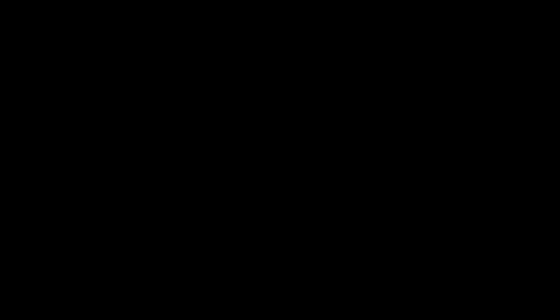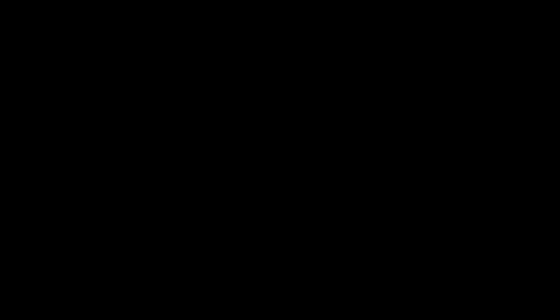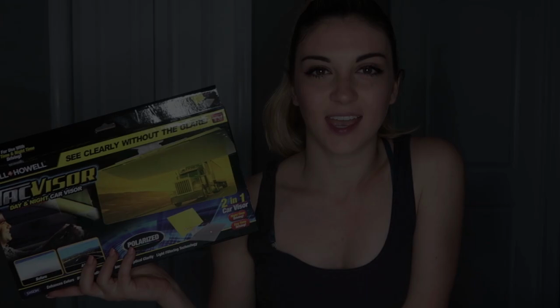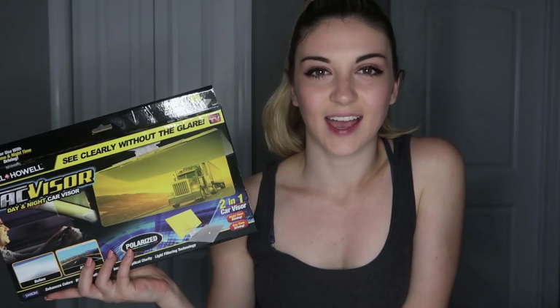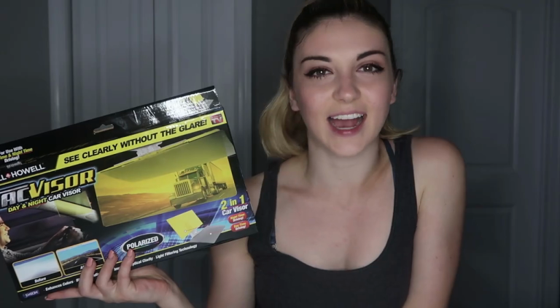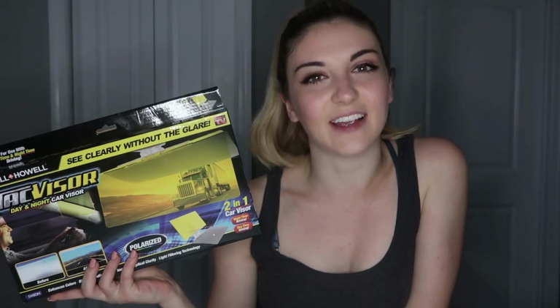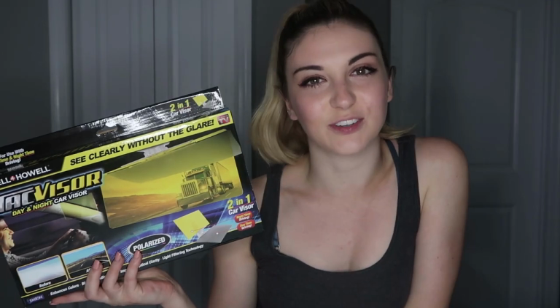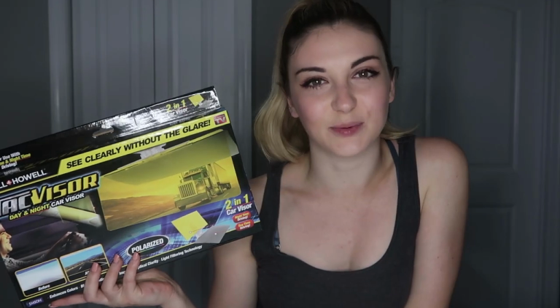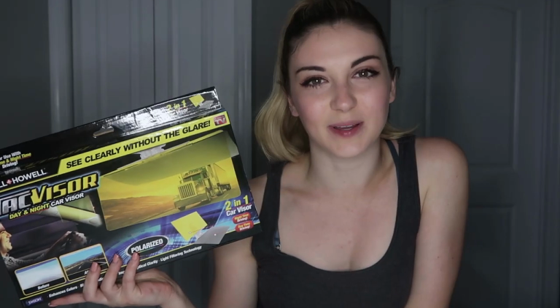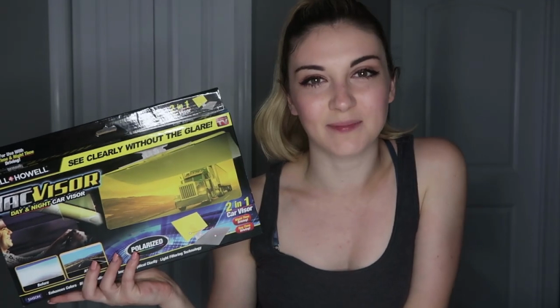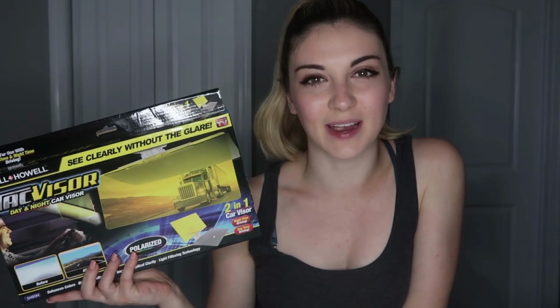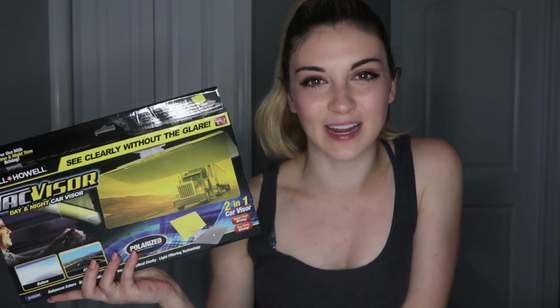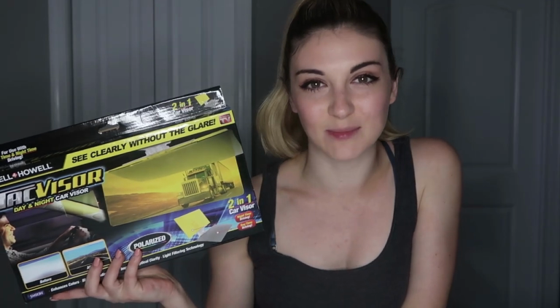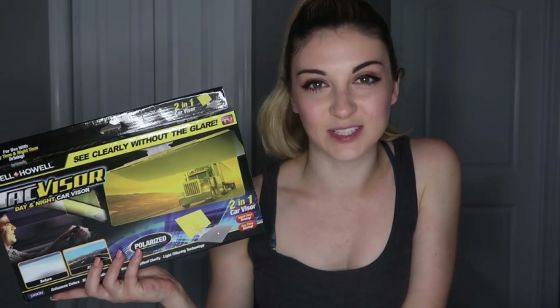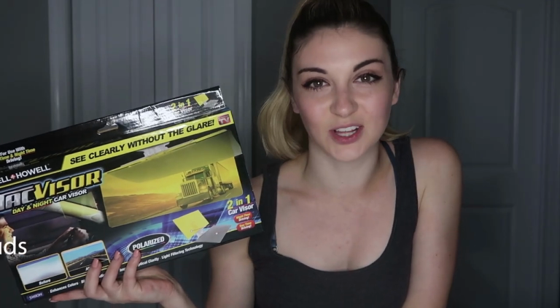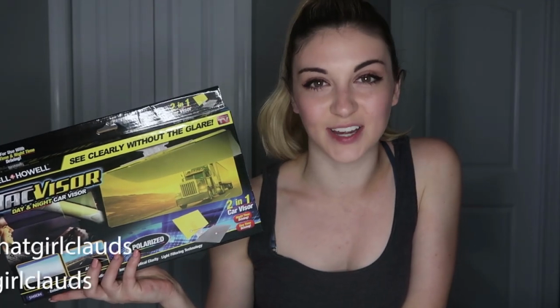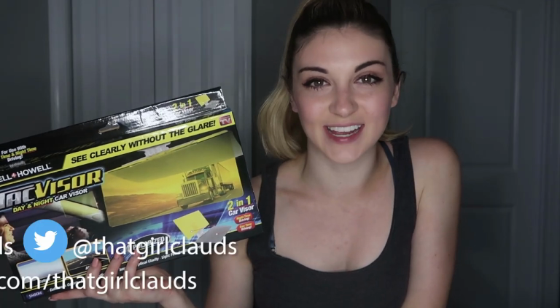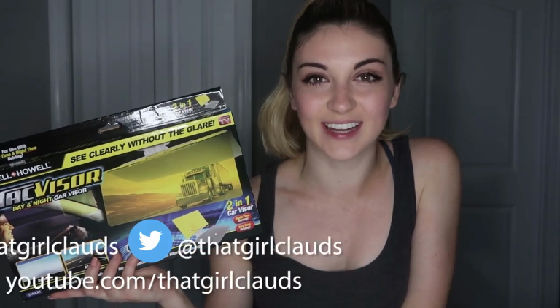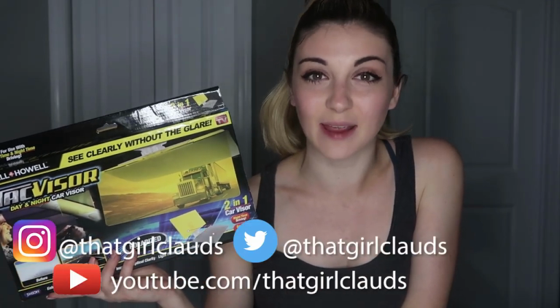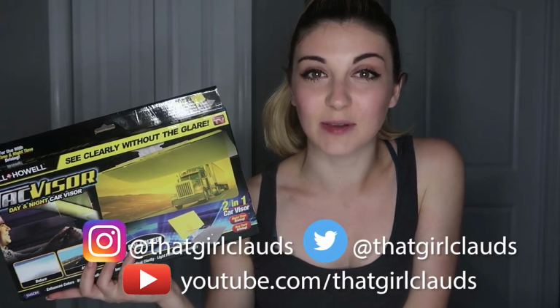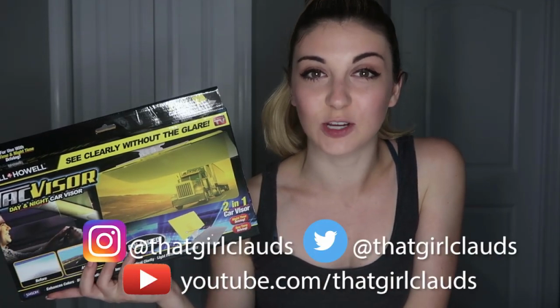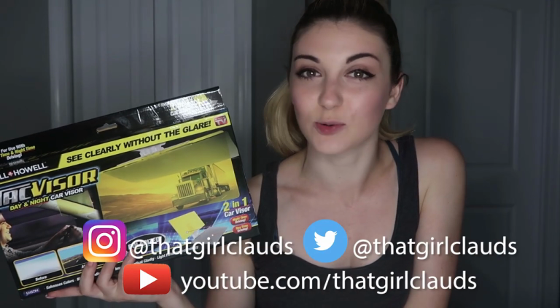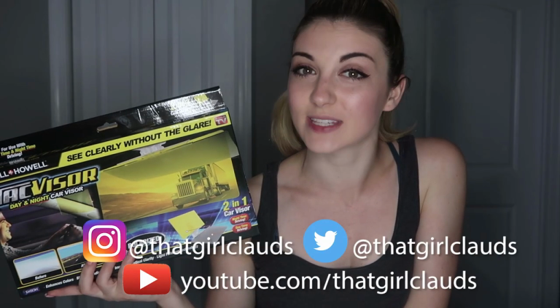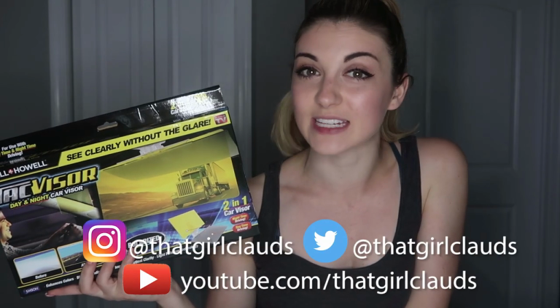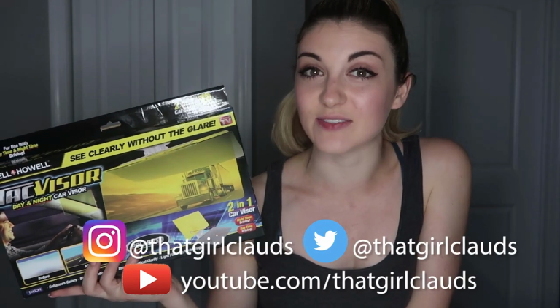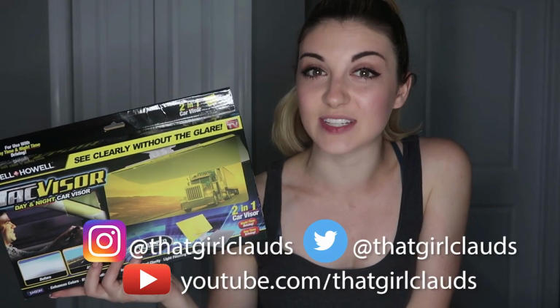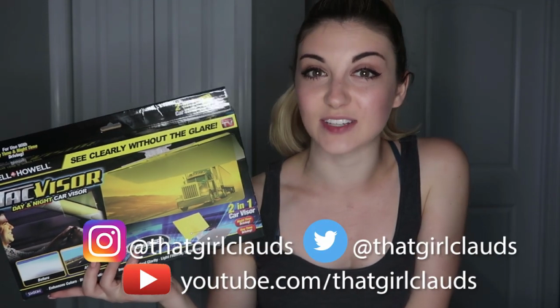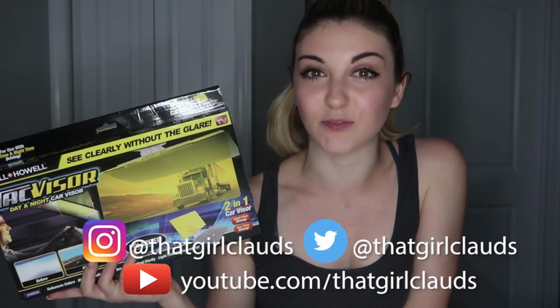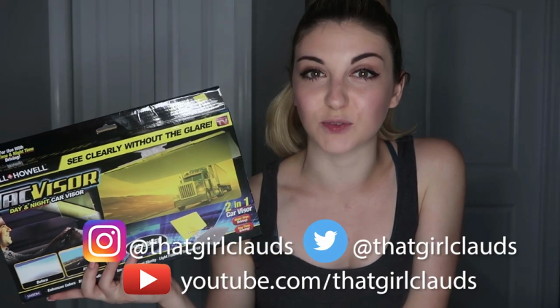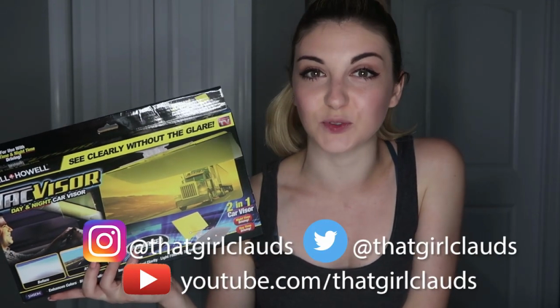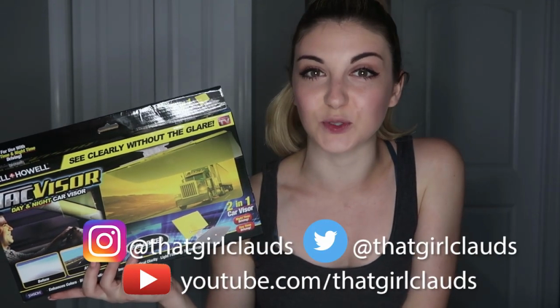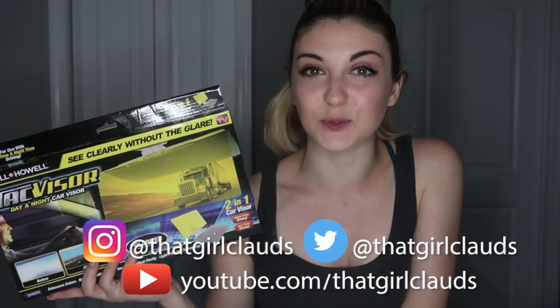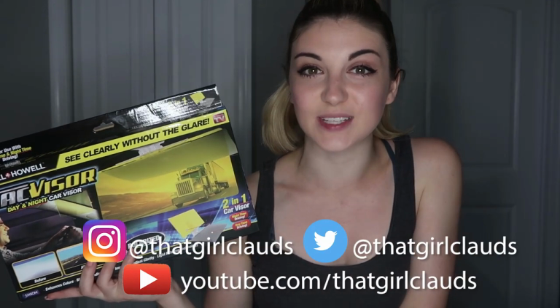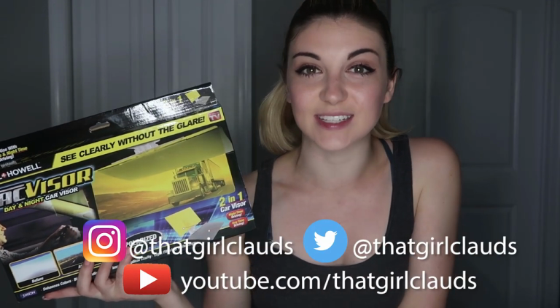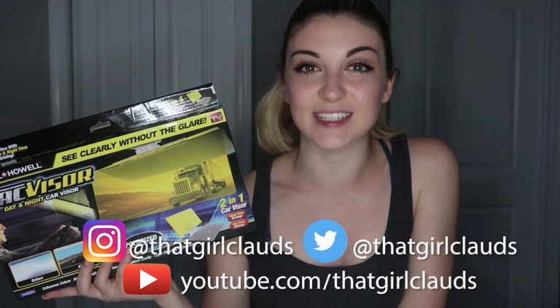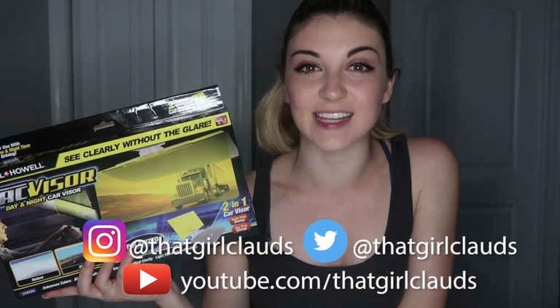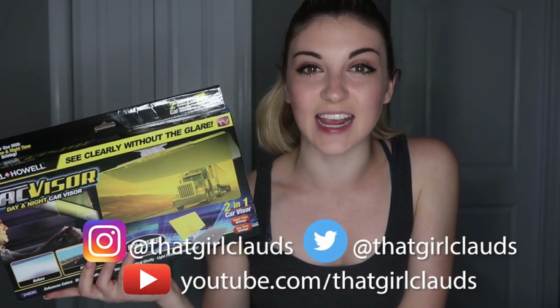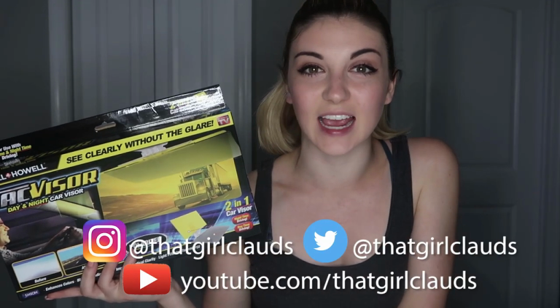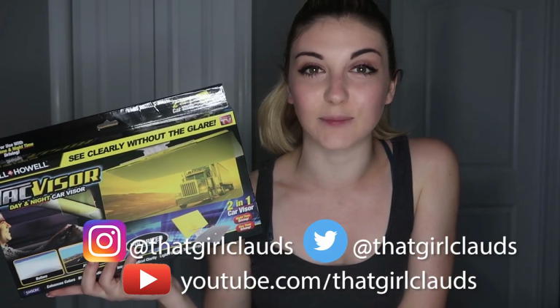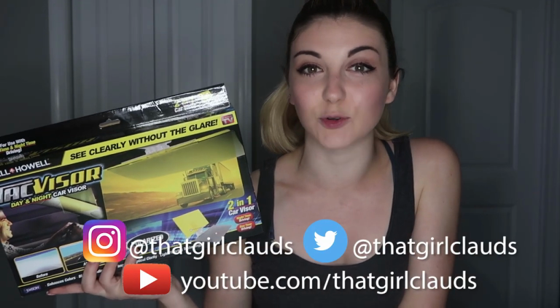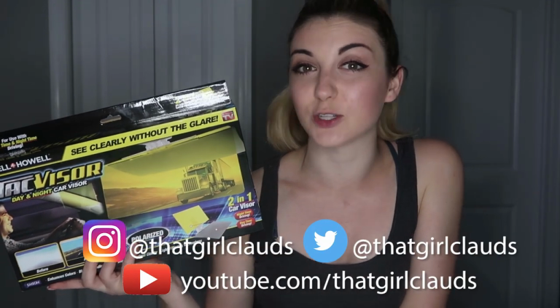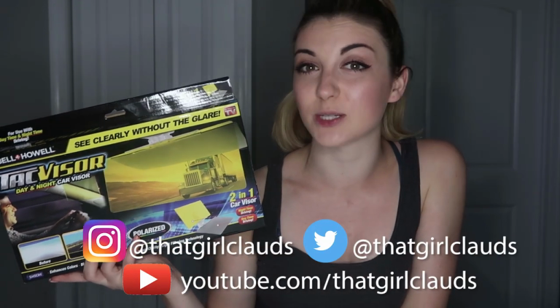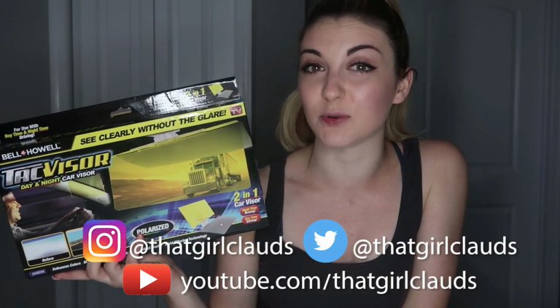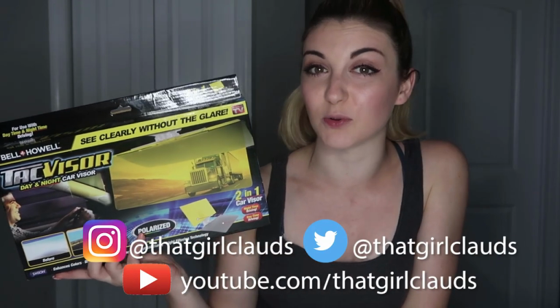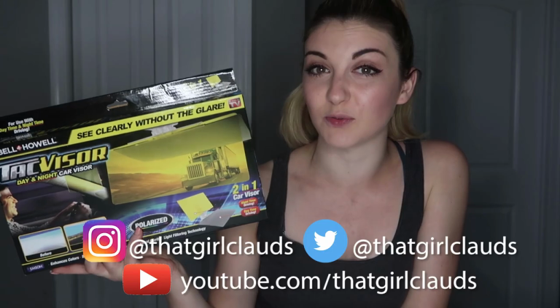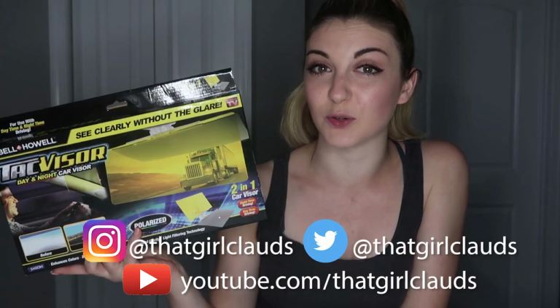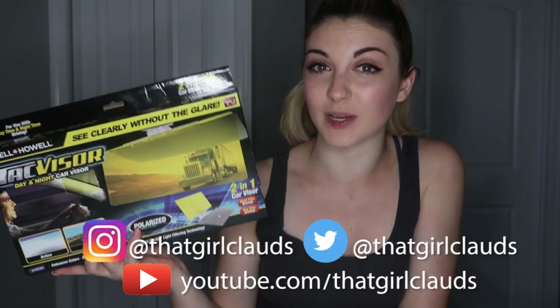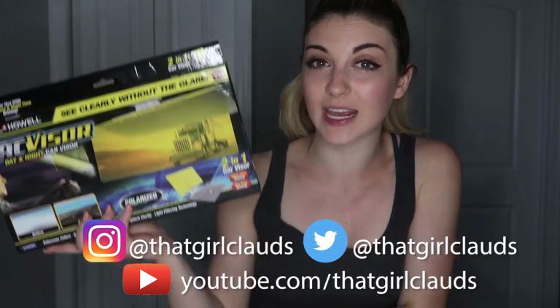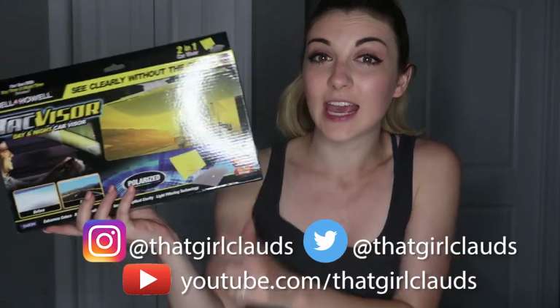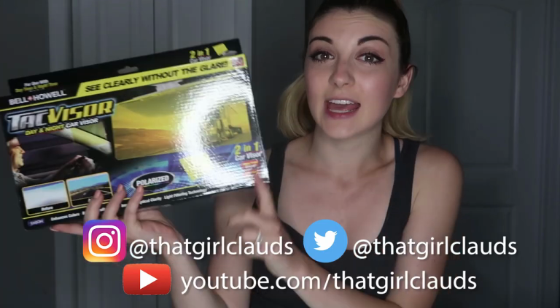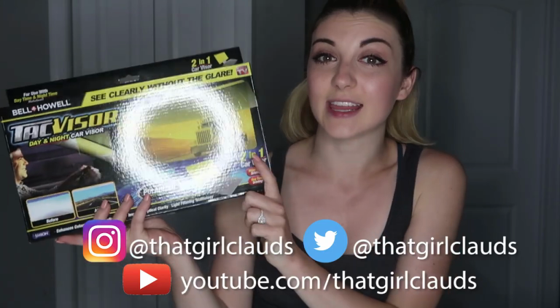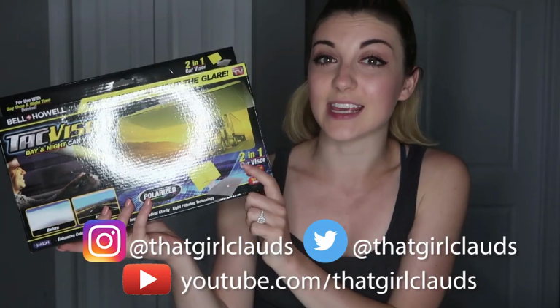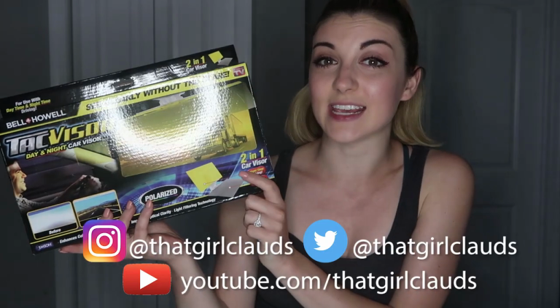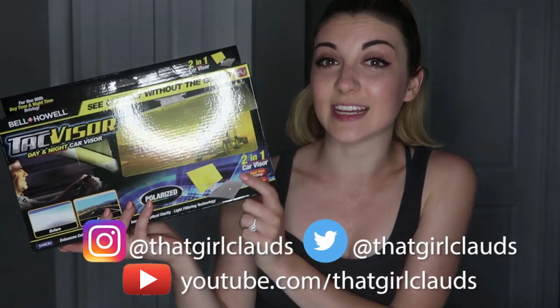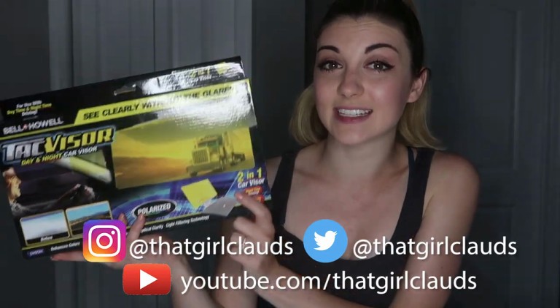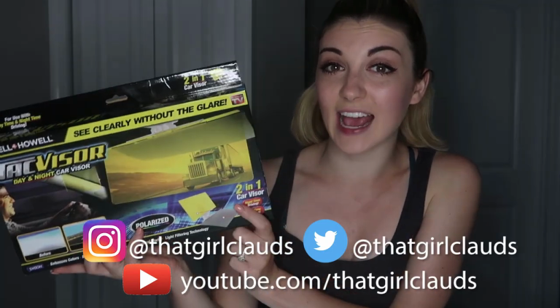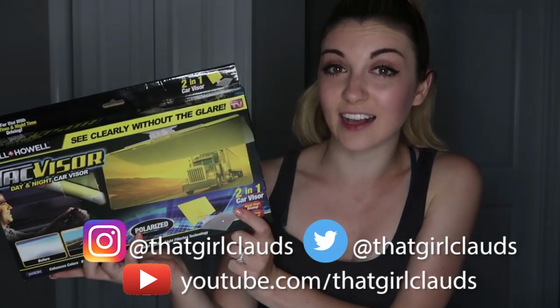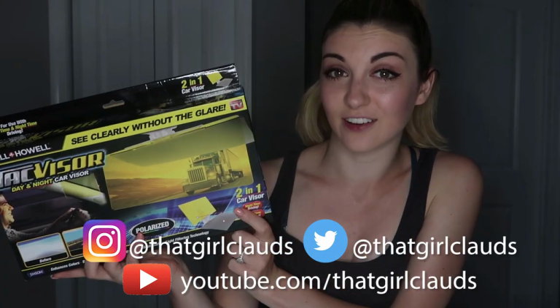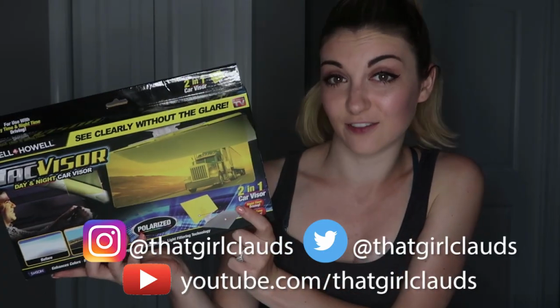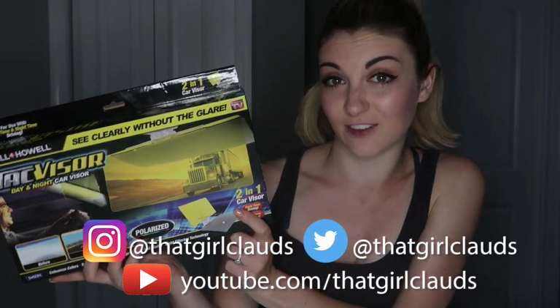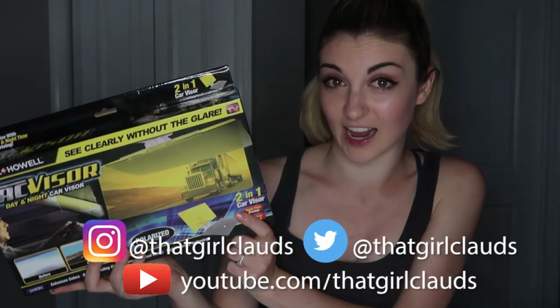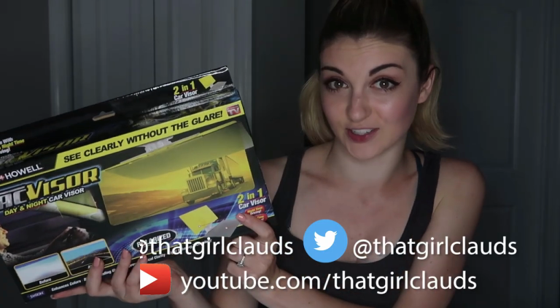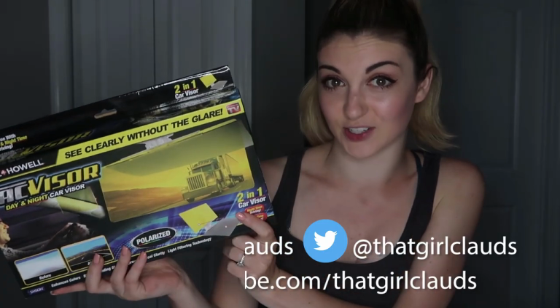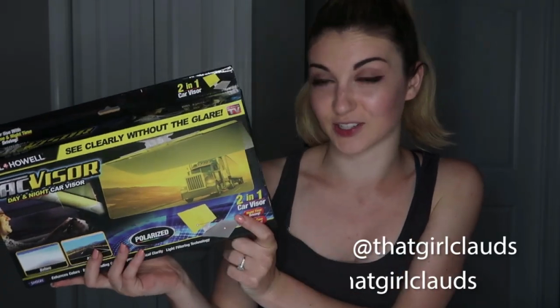Hi everyone, my name is Claudia and I'm here with TV Stuff Reviews. Today I'm going to be reviewing the Tac Visor.